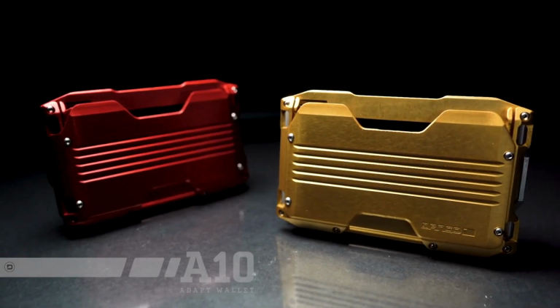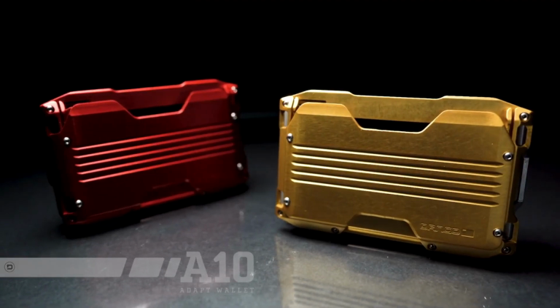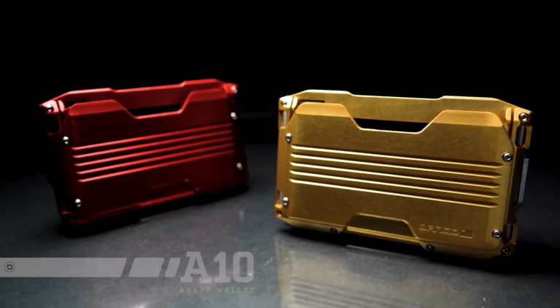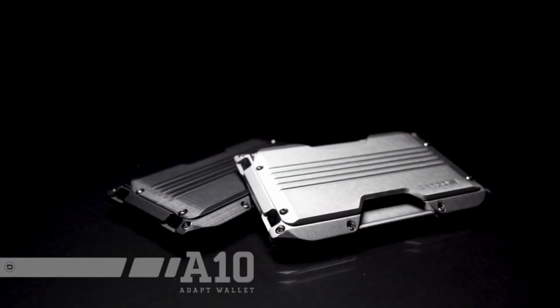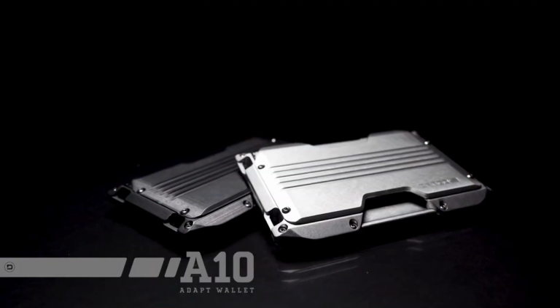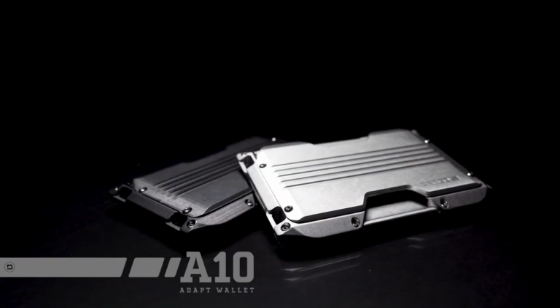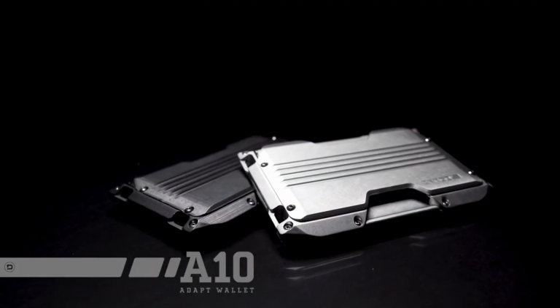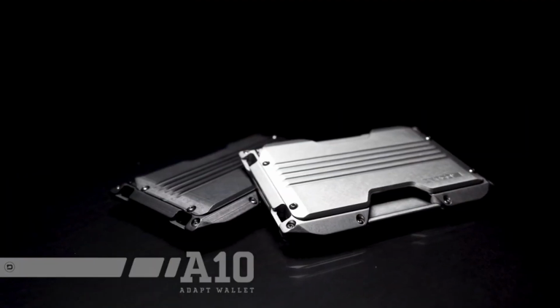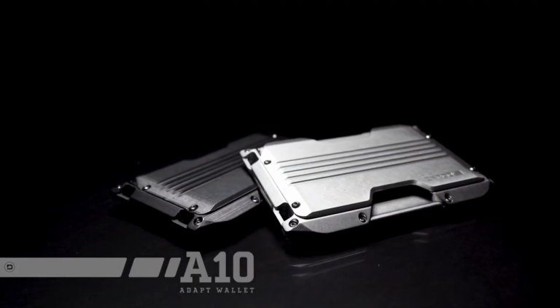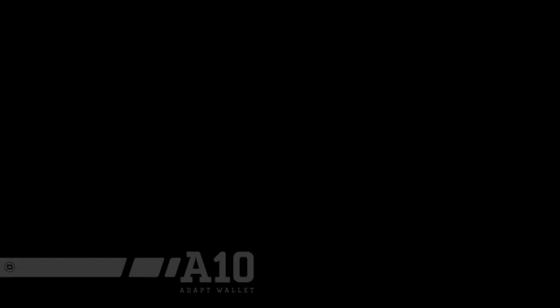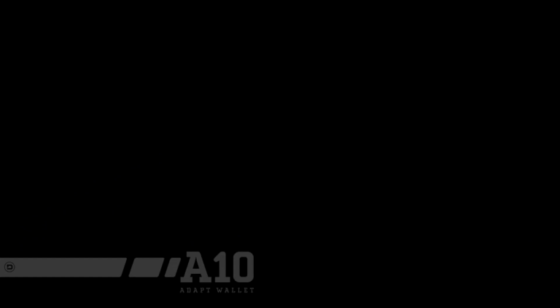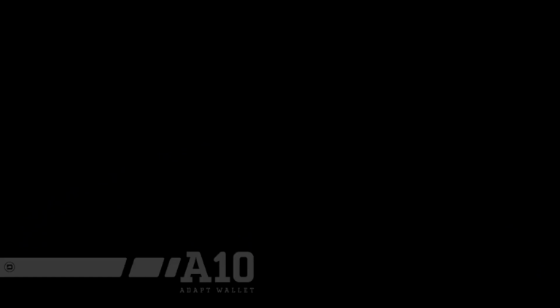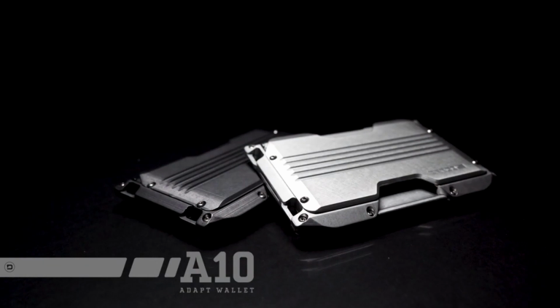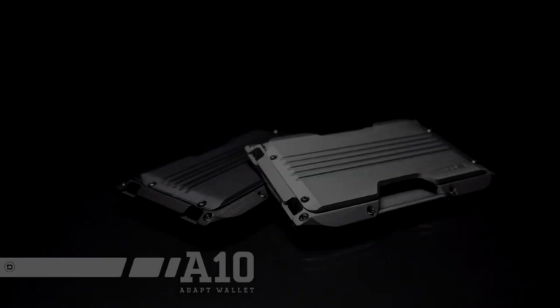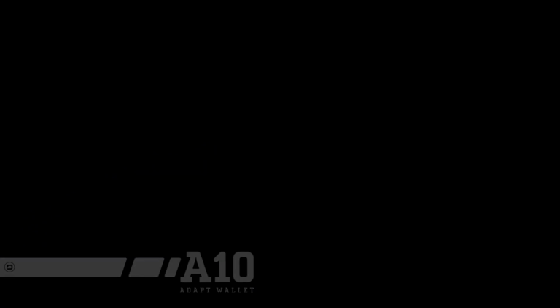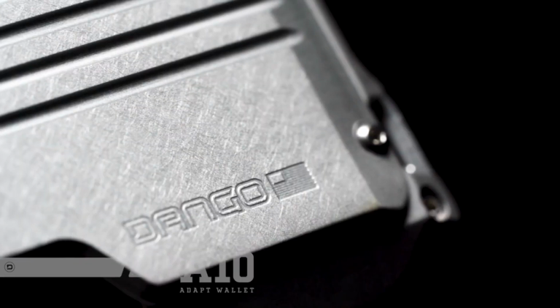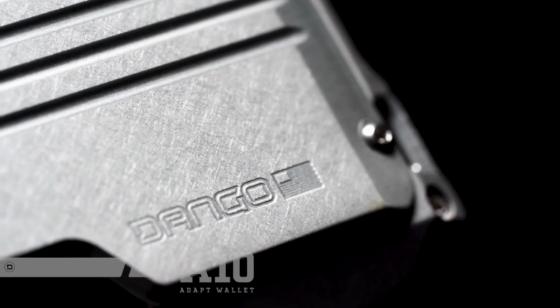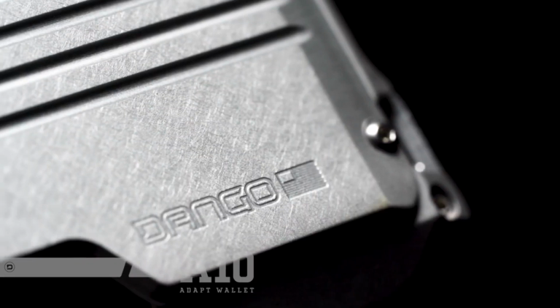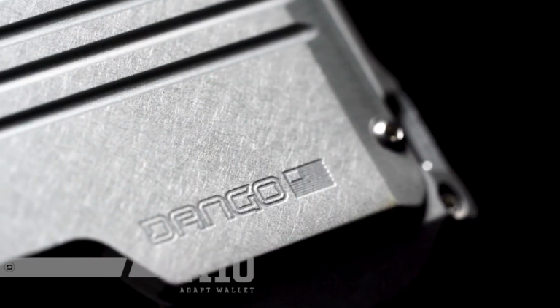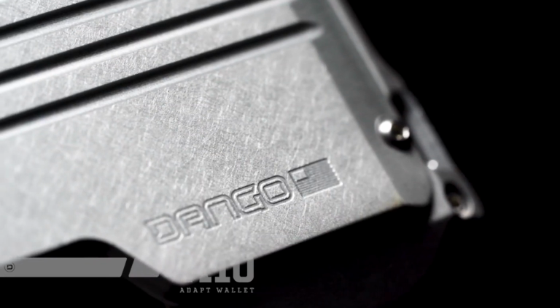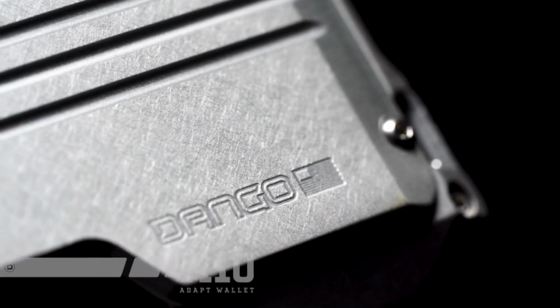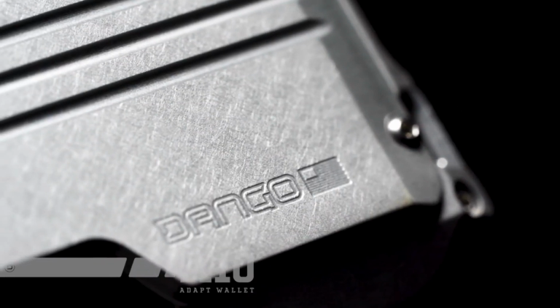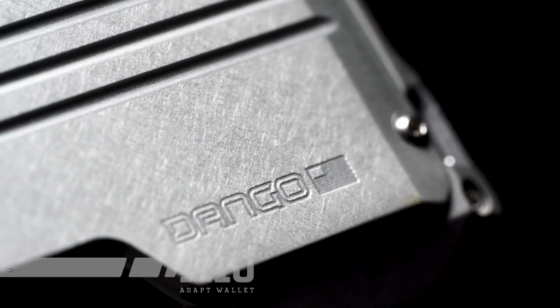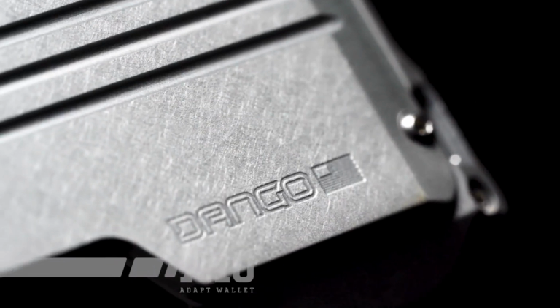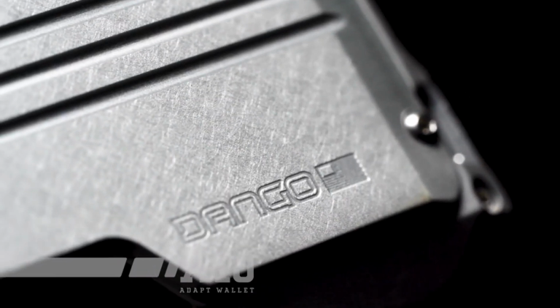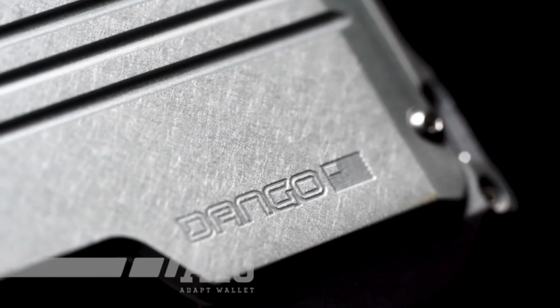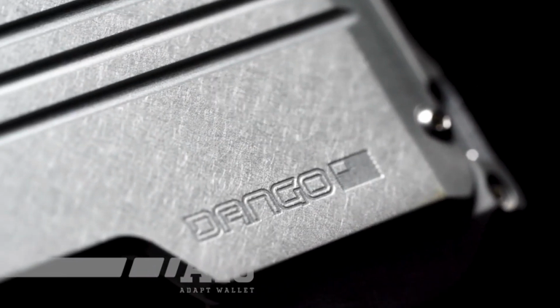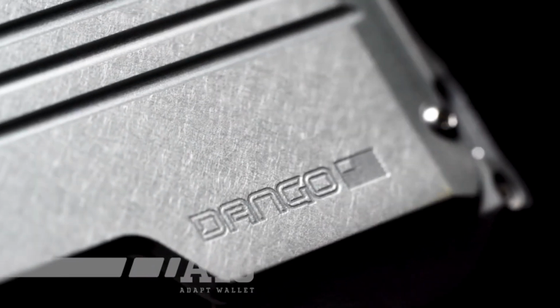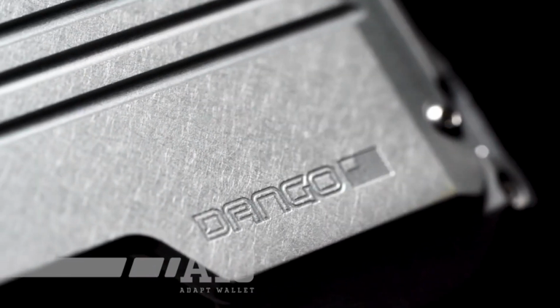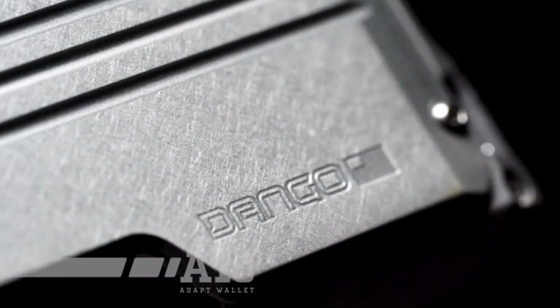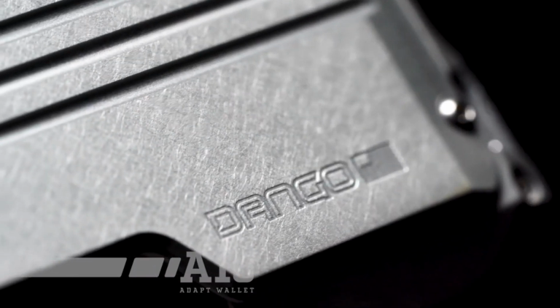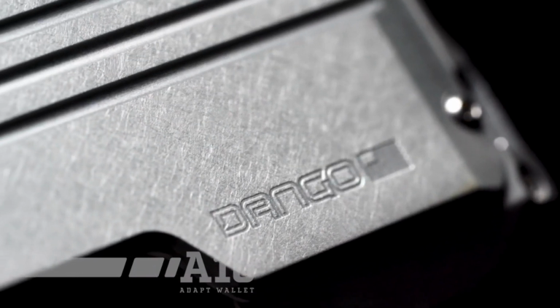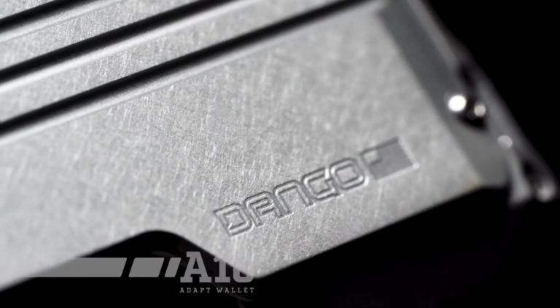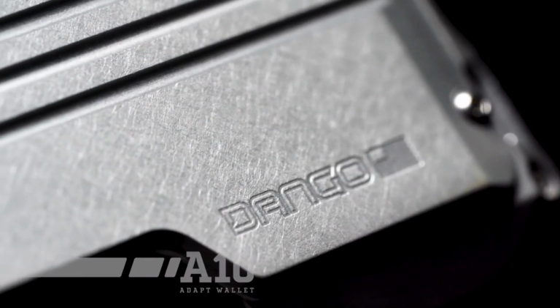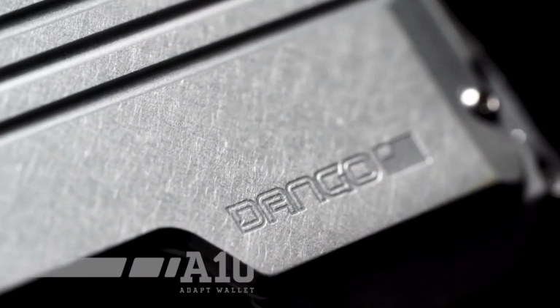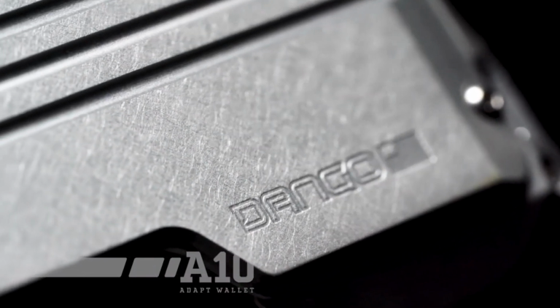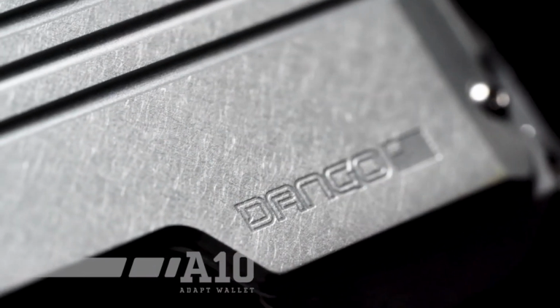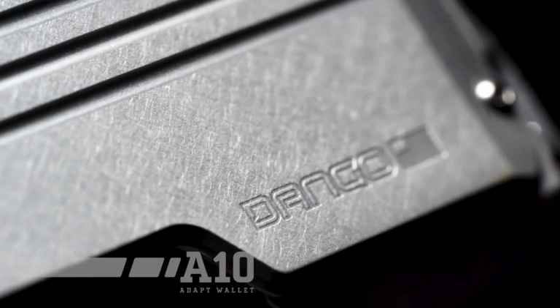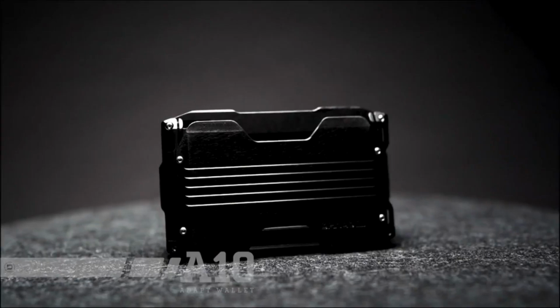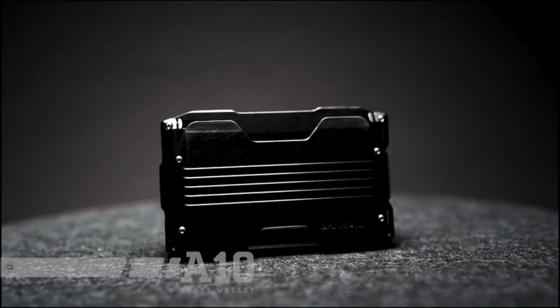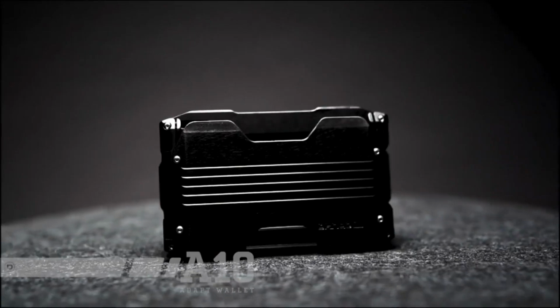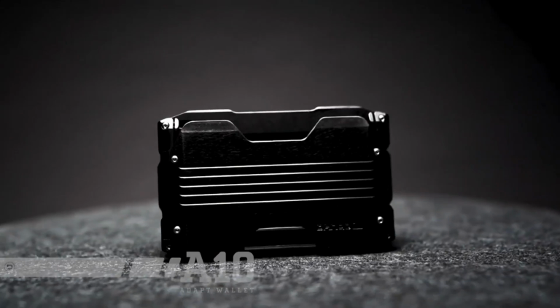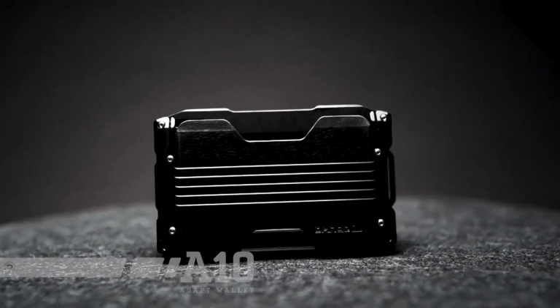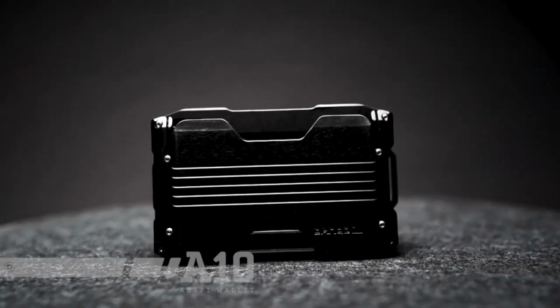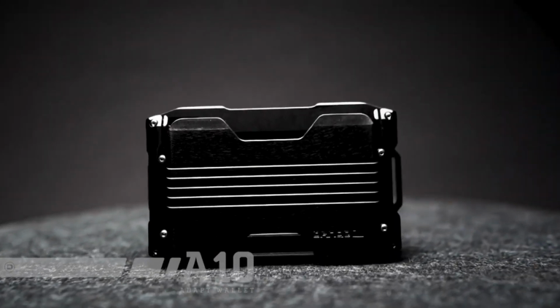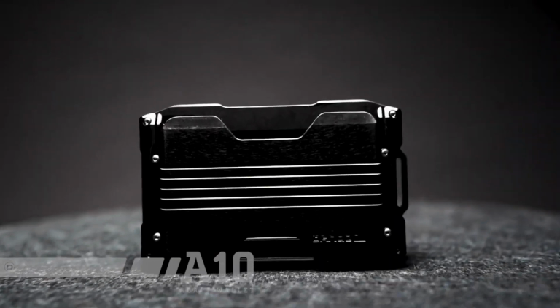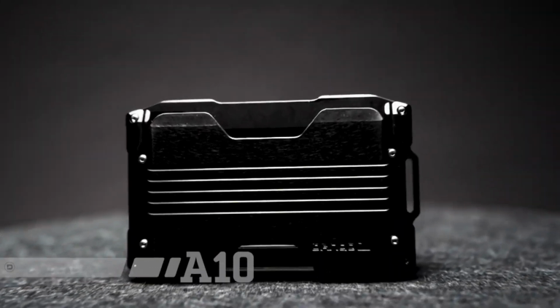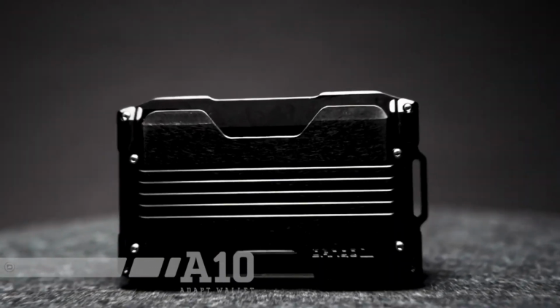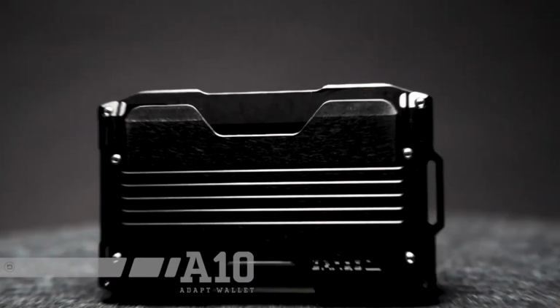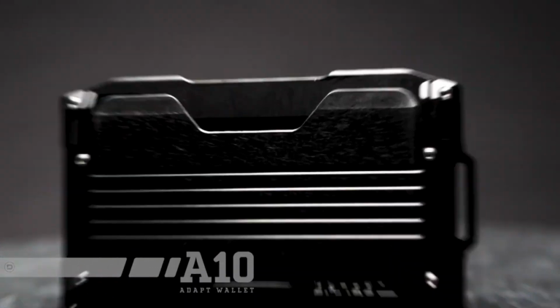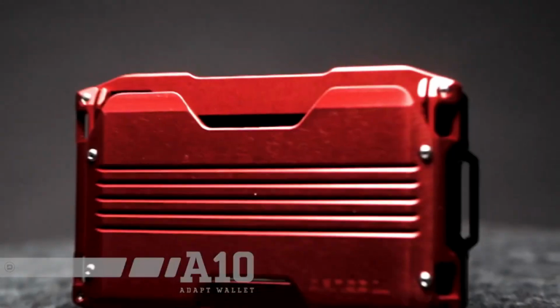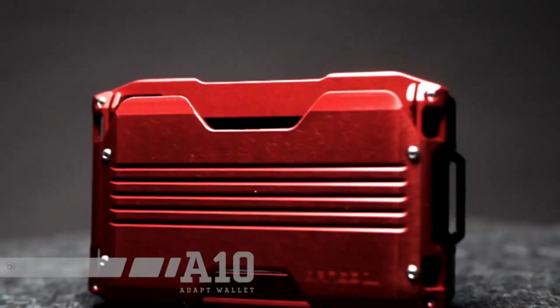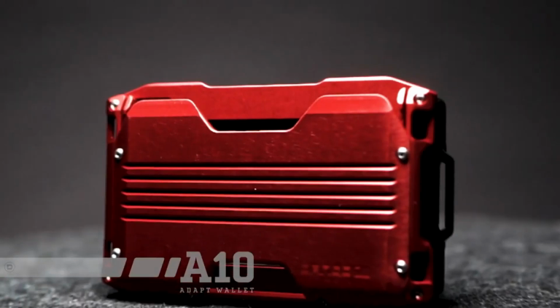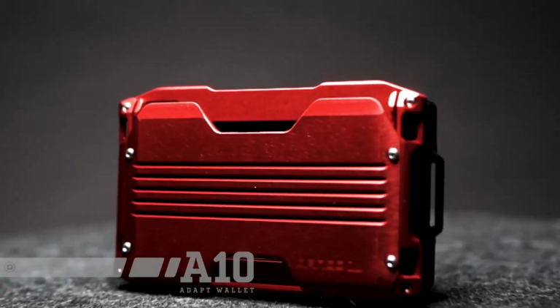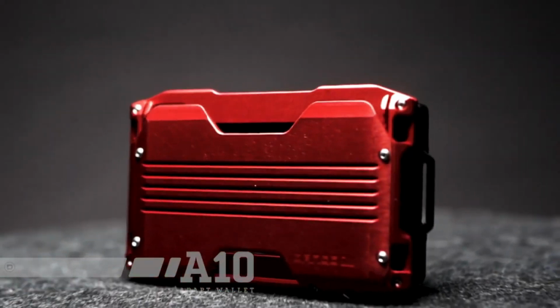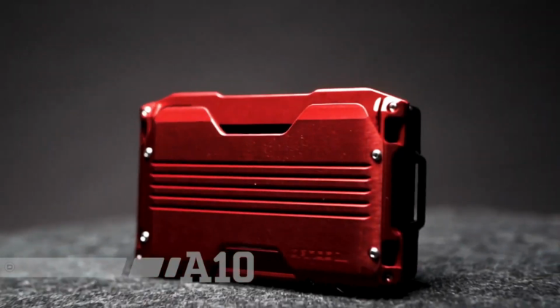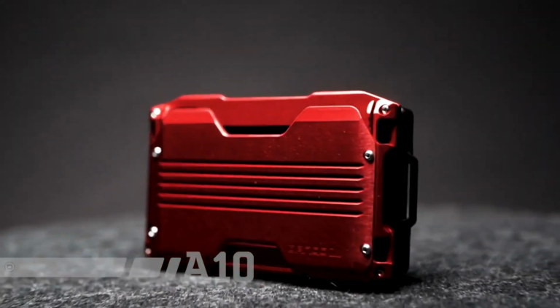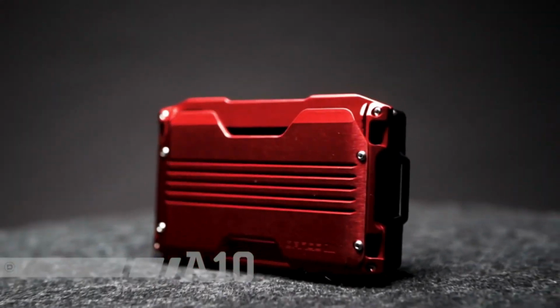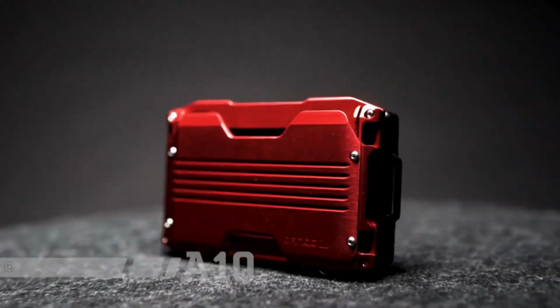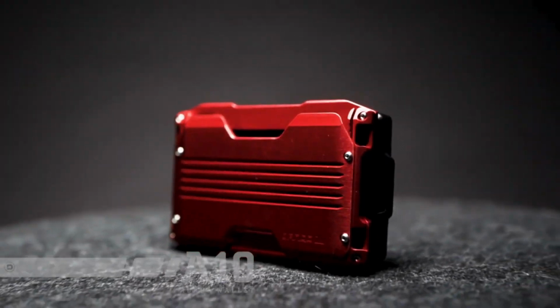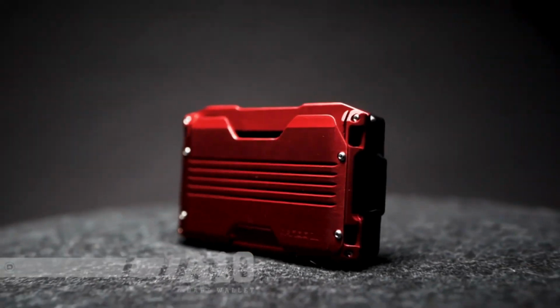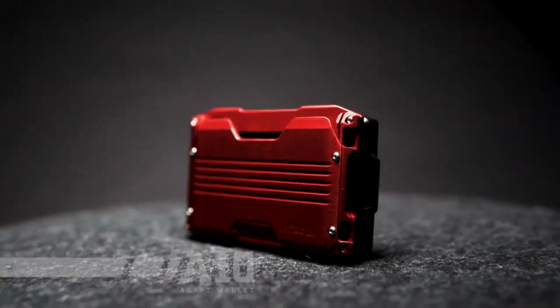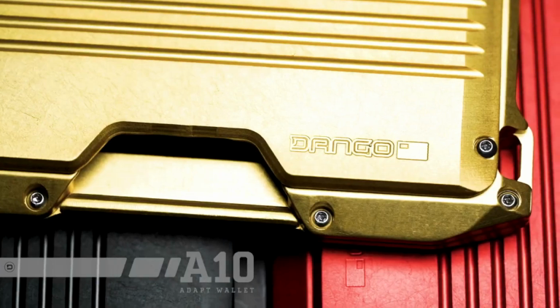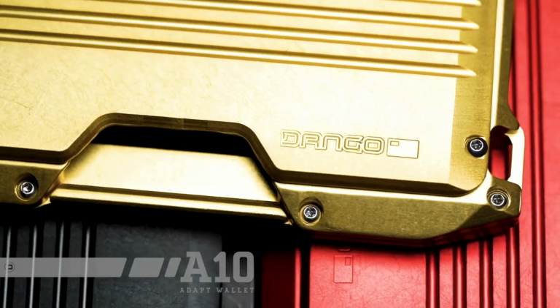Champagne gold and pinkish red are particularly appealing. Additionally, this wallet is thin enough to fit into any pocket.